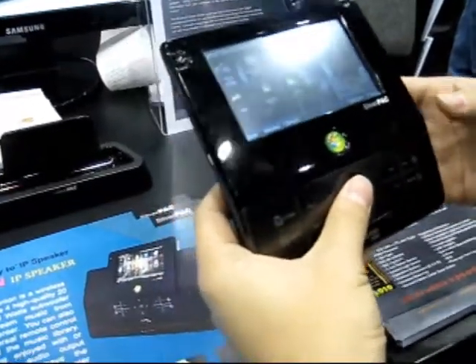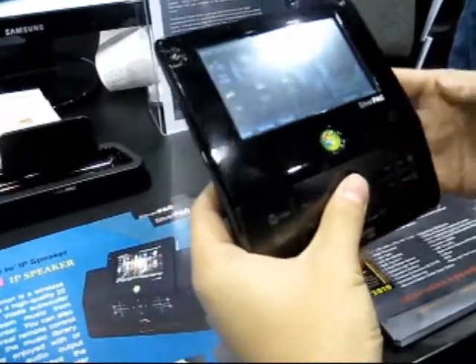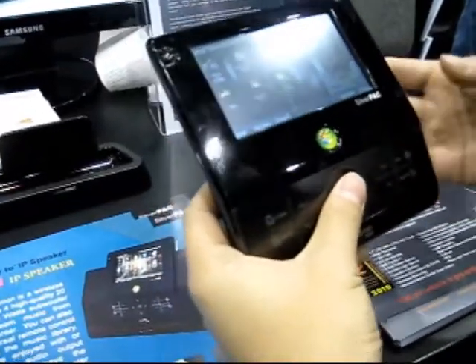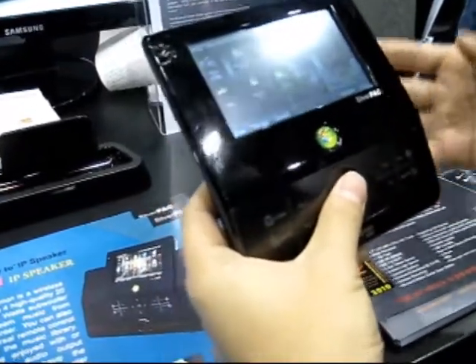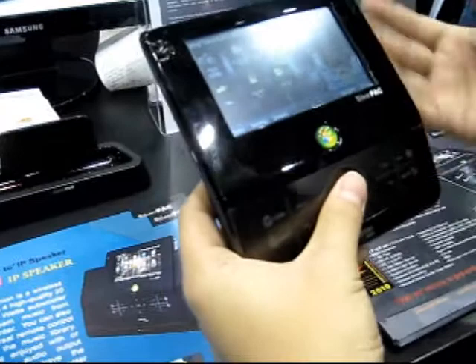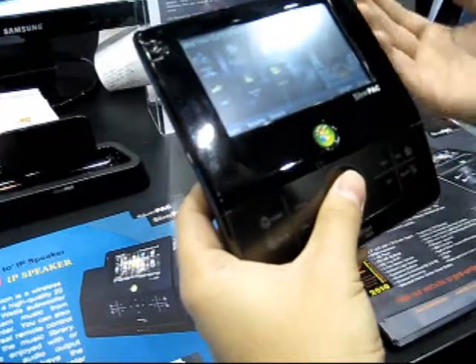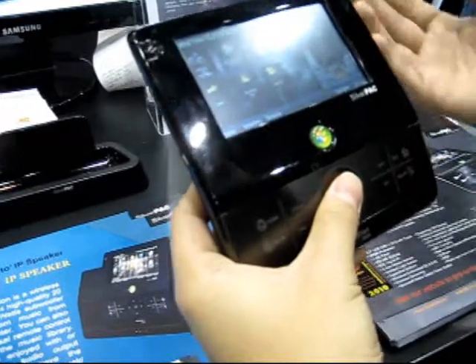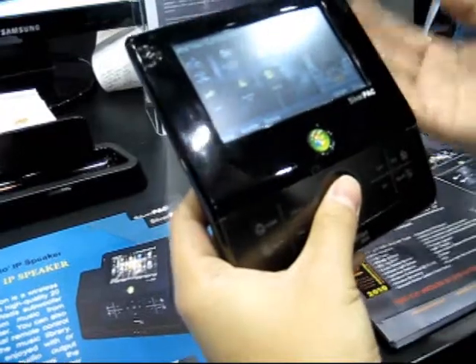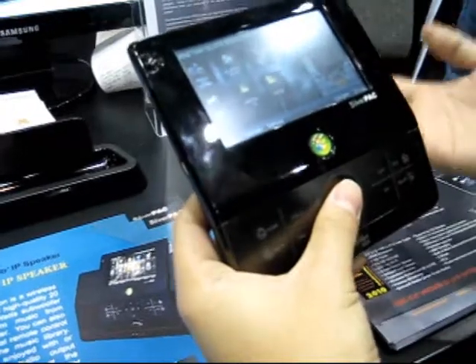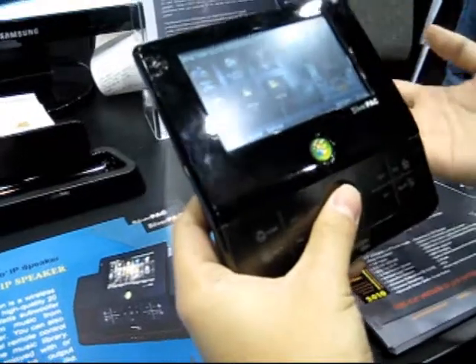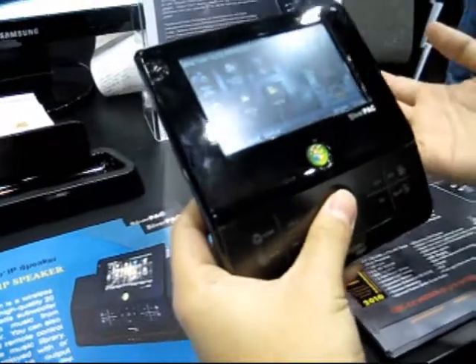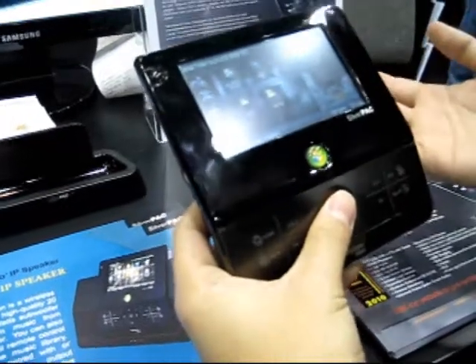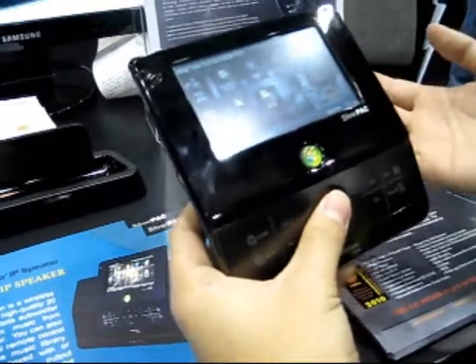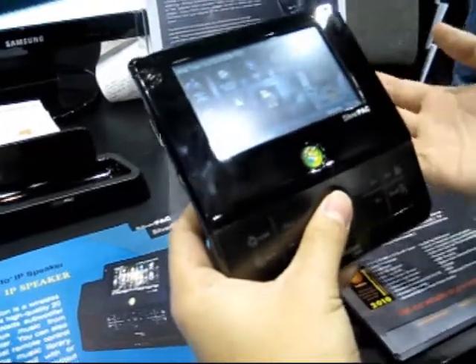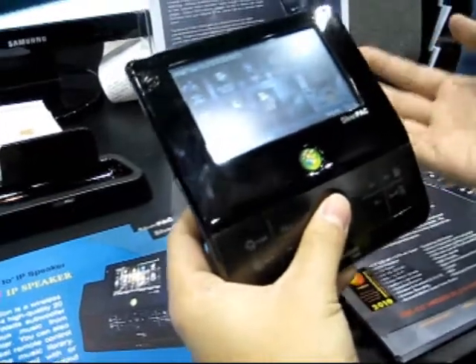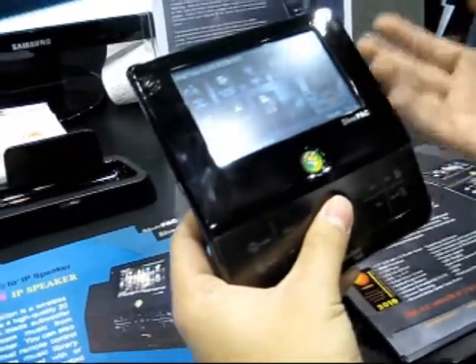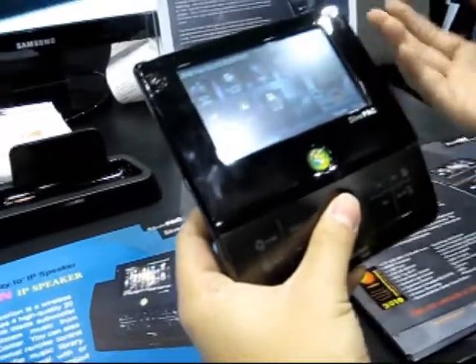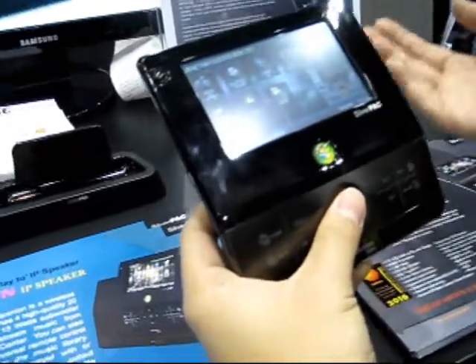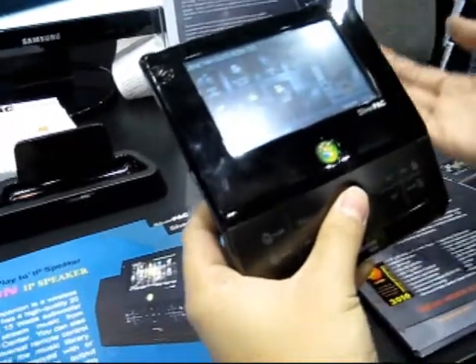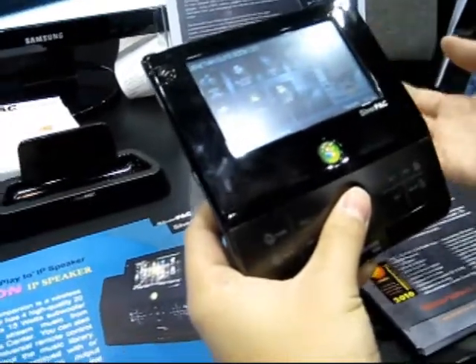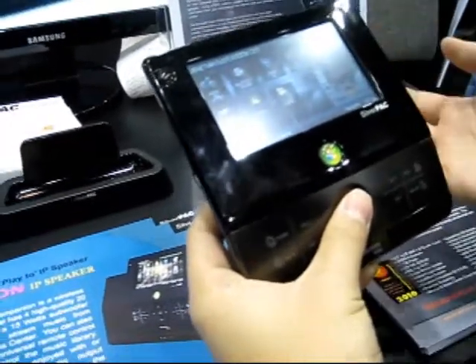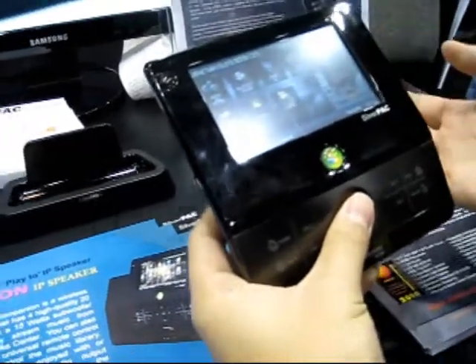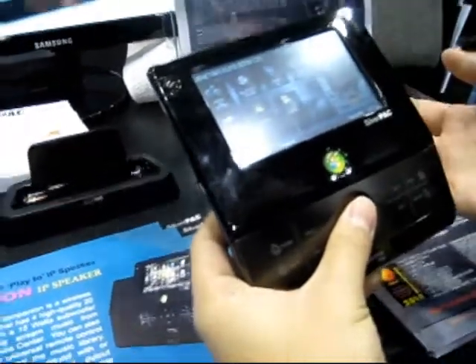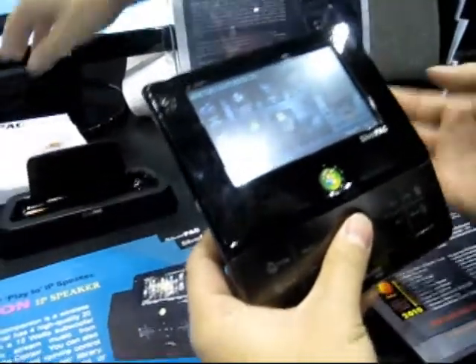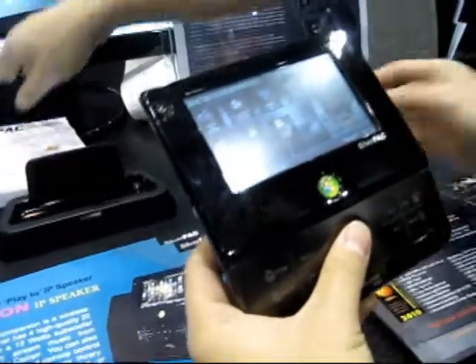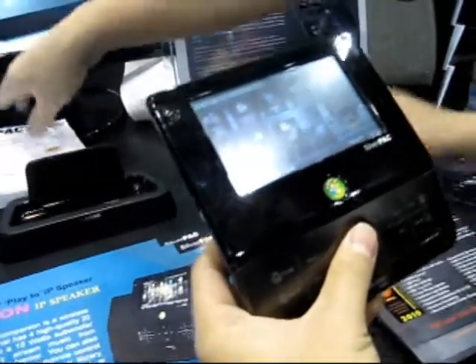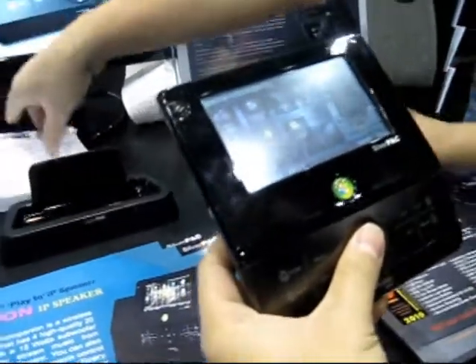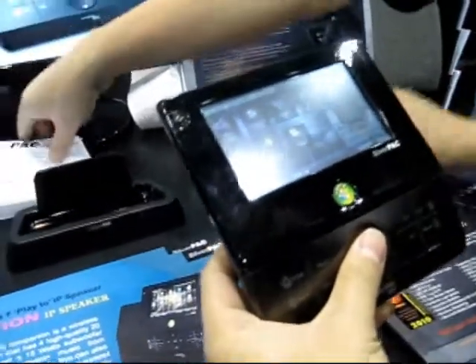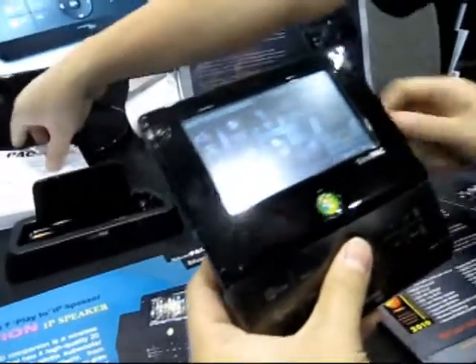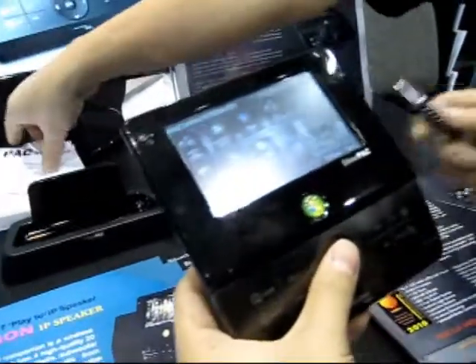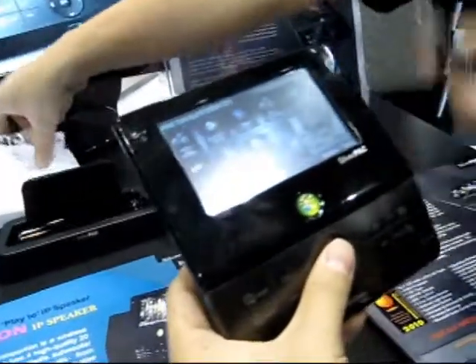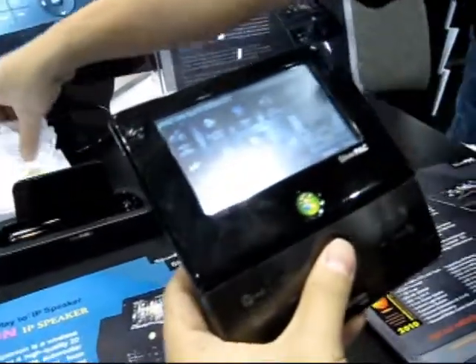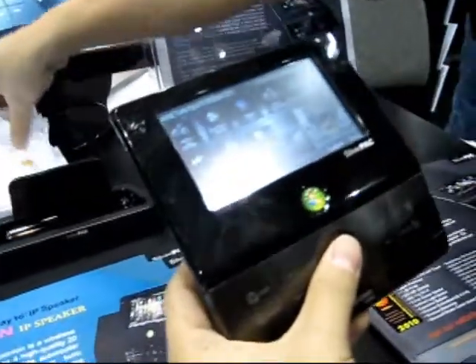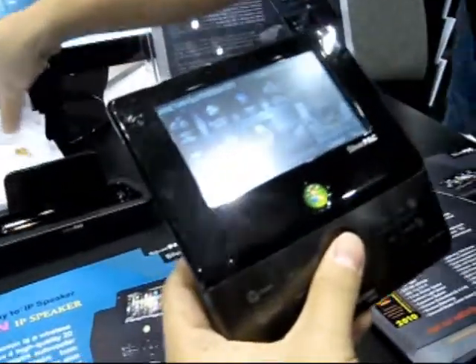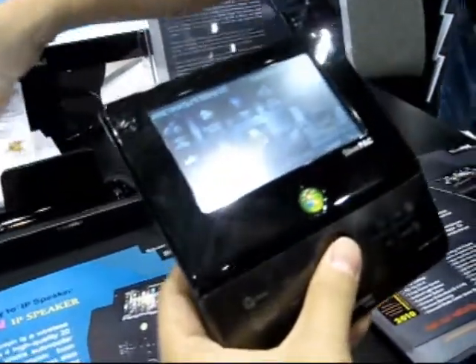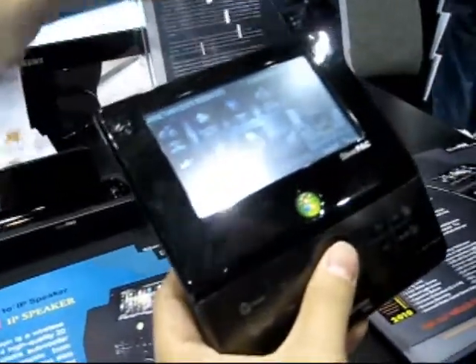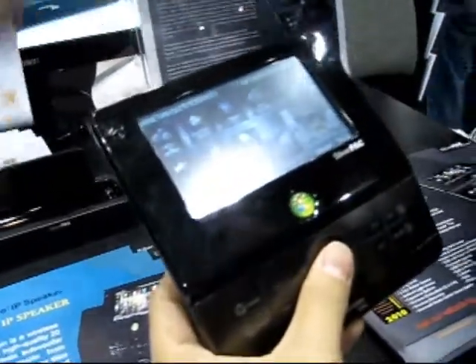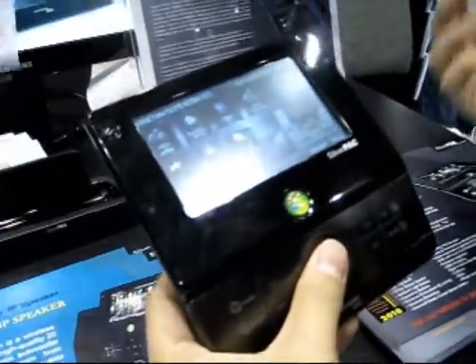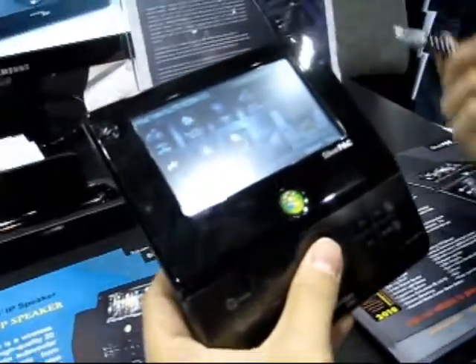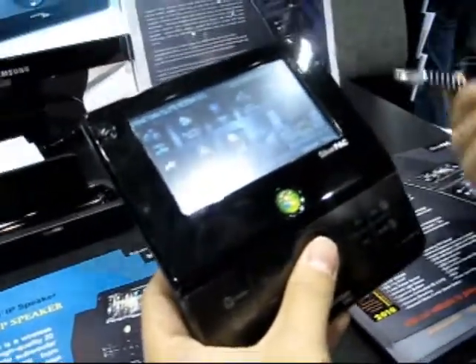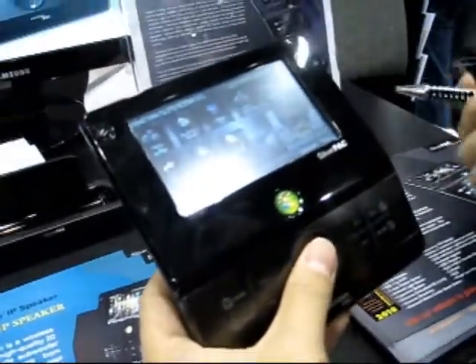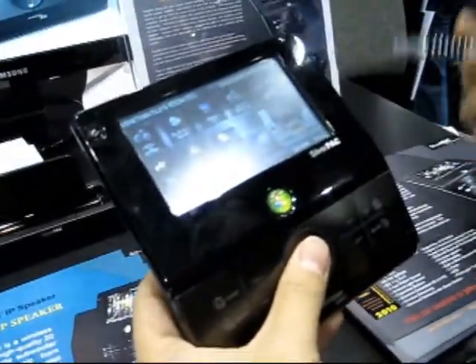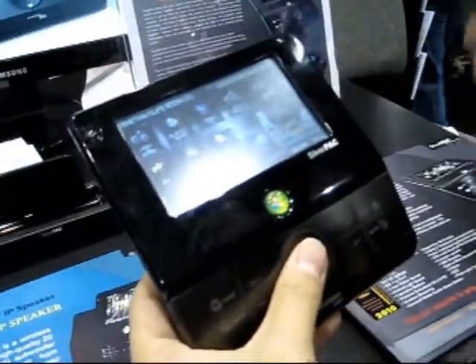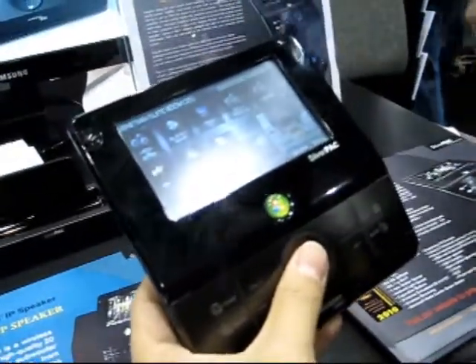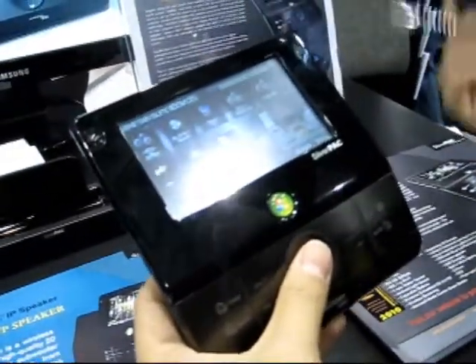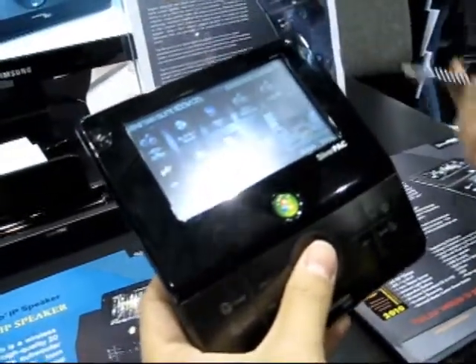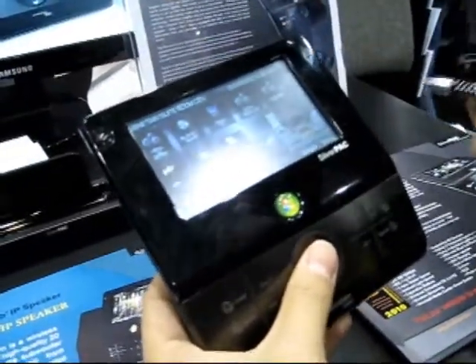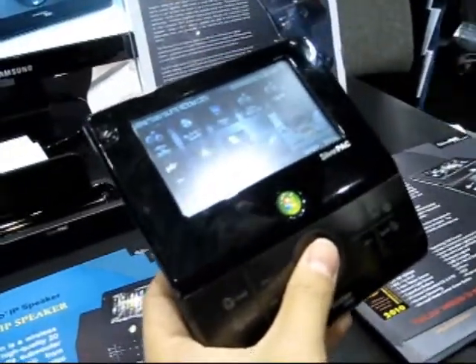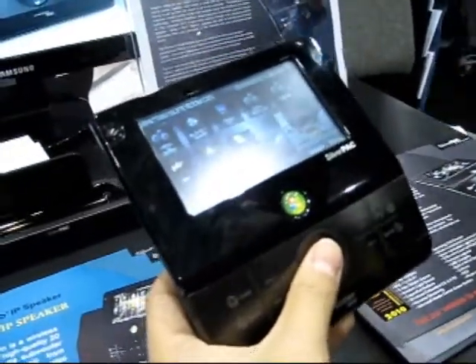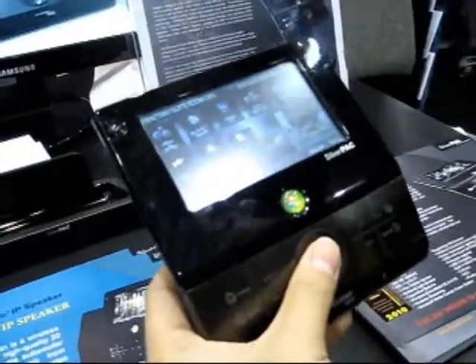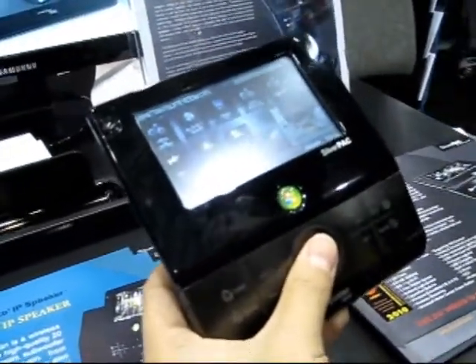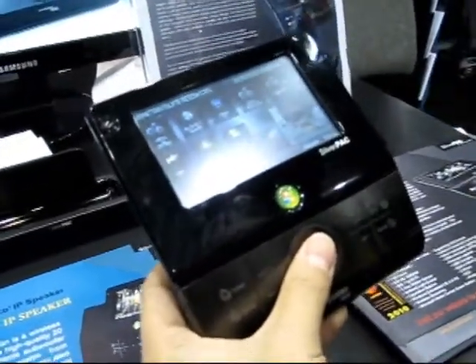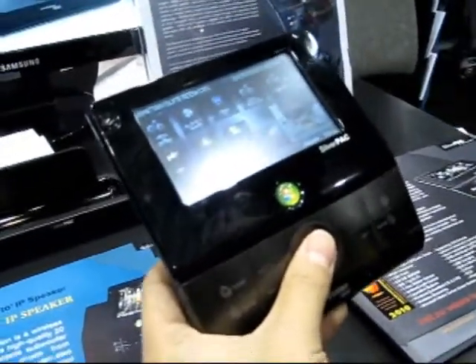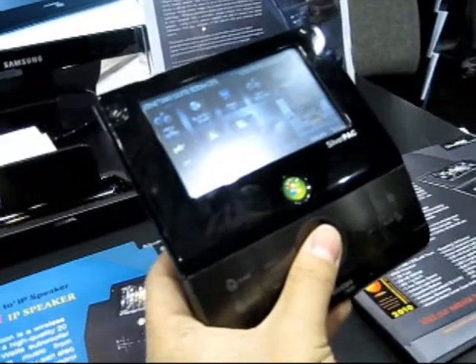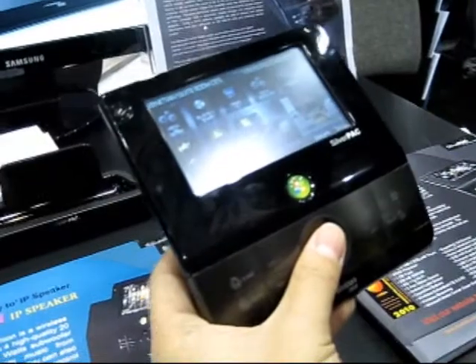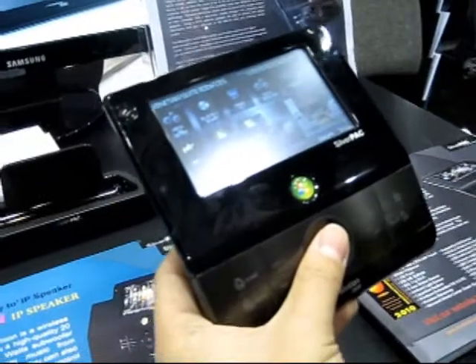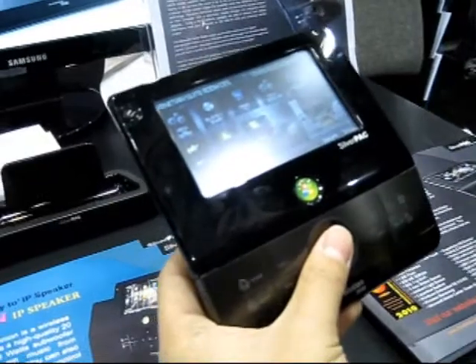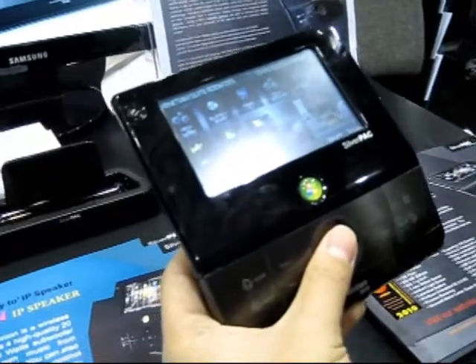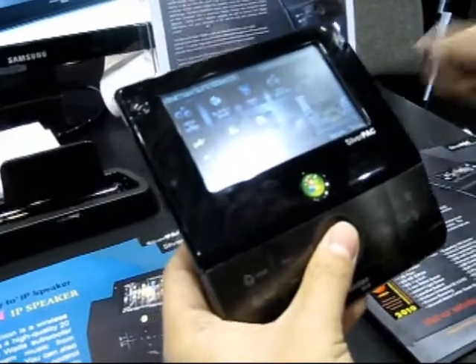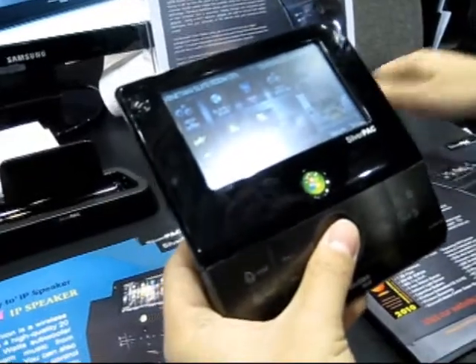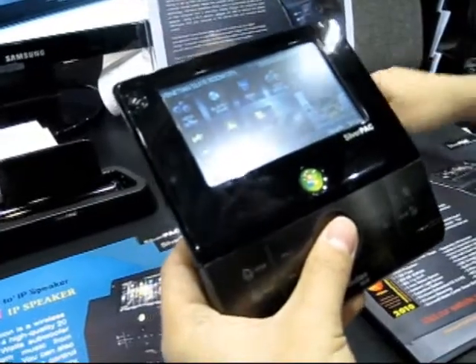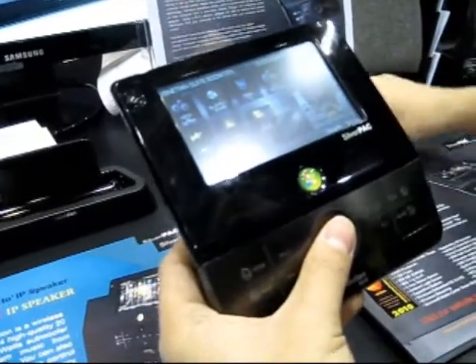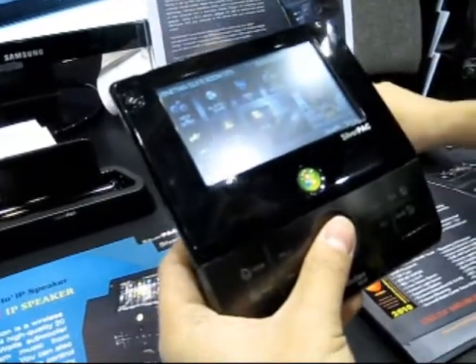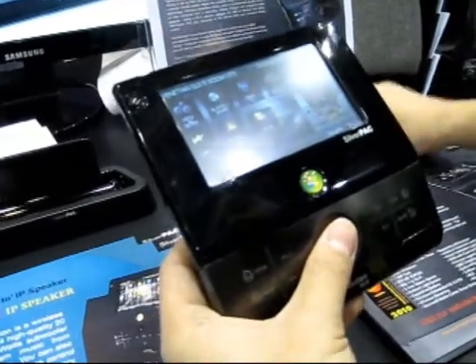It's a regular universal remote control through IR, so you can control all your IR devices — your TV, your DVD player, your media center.